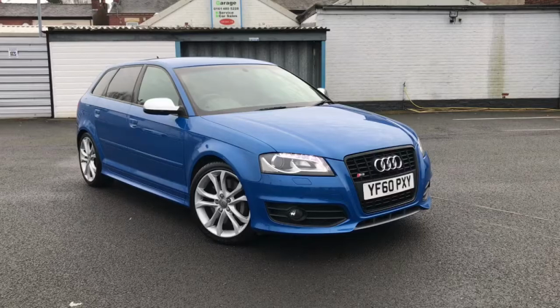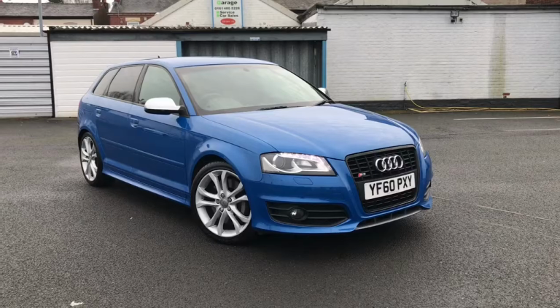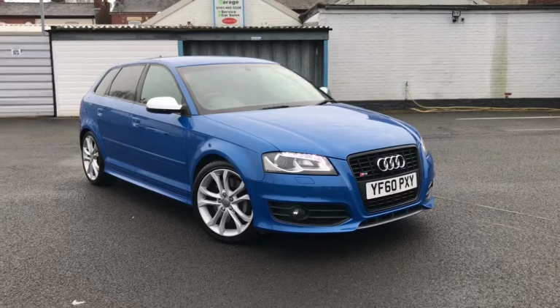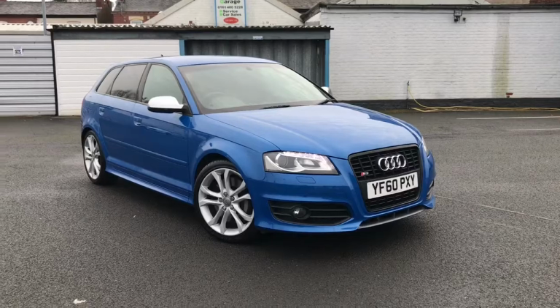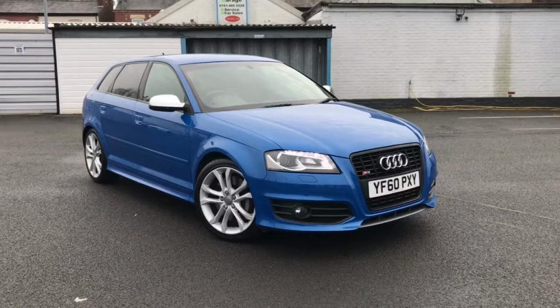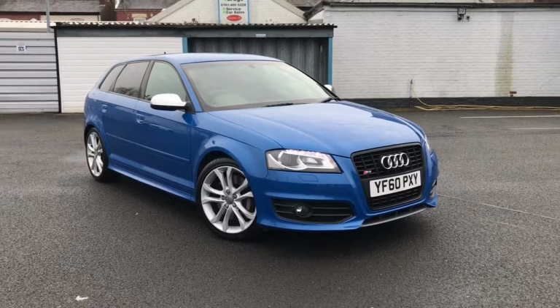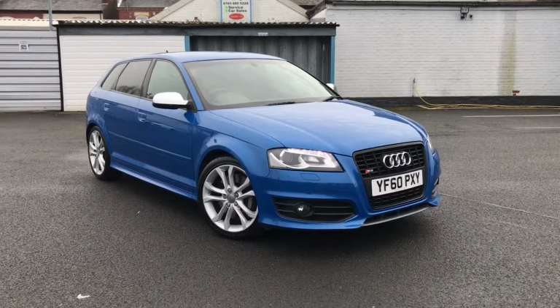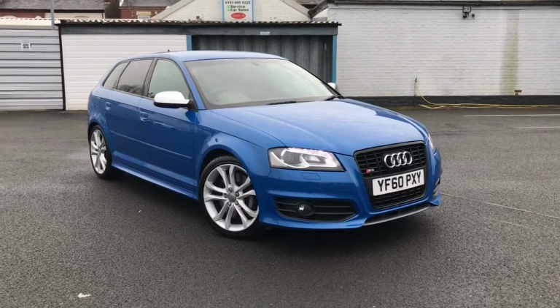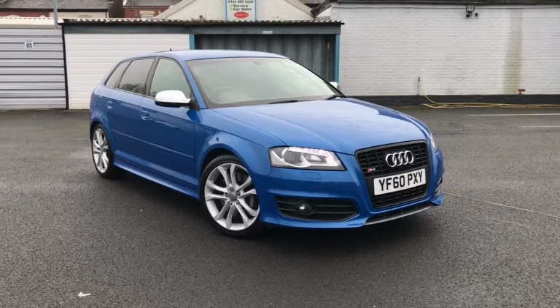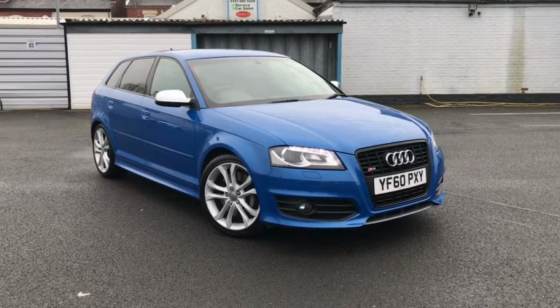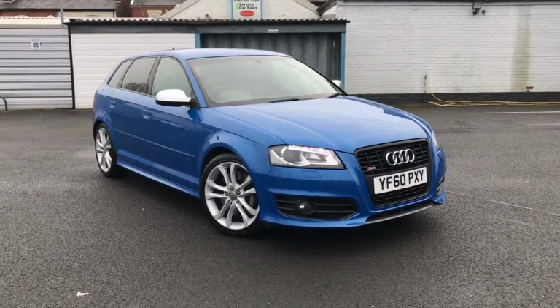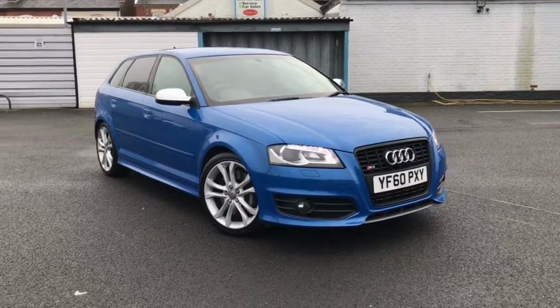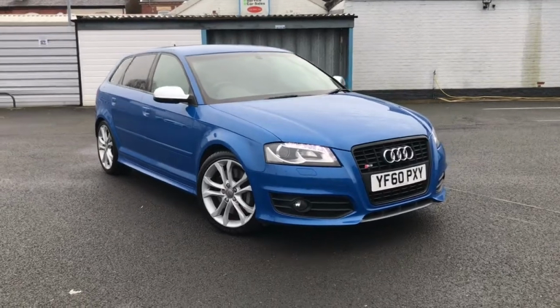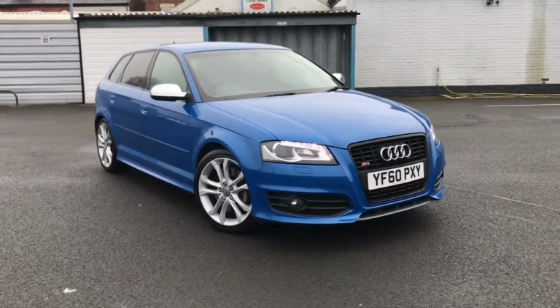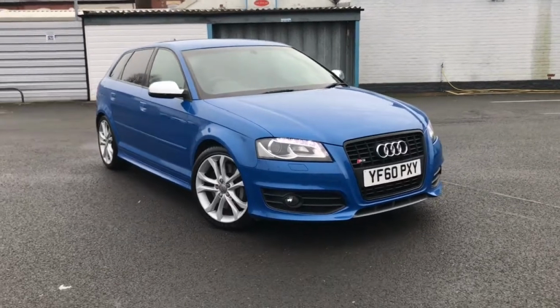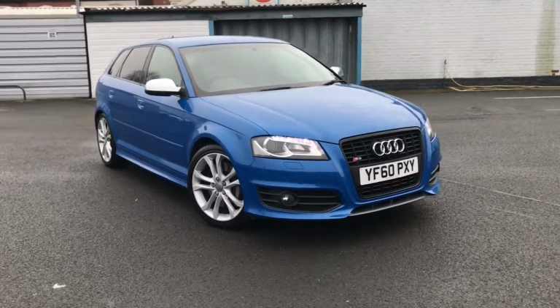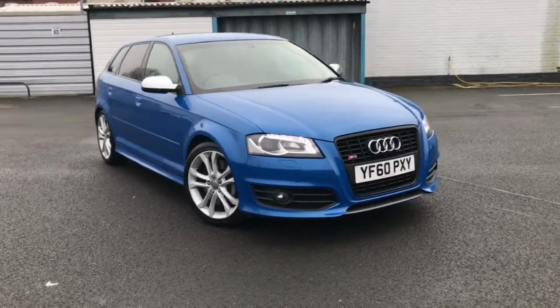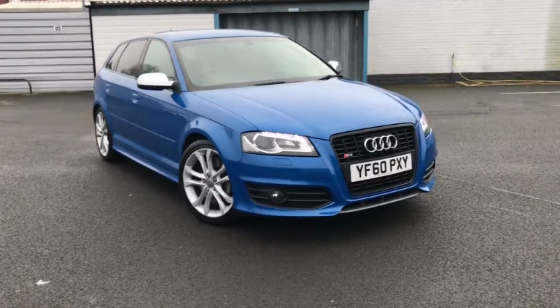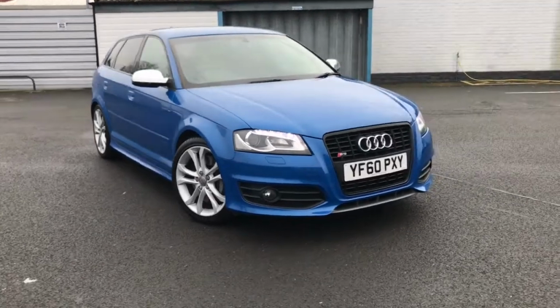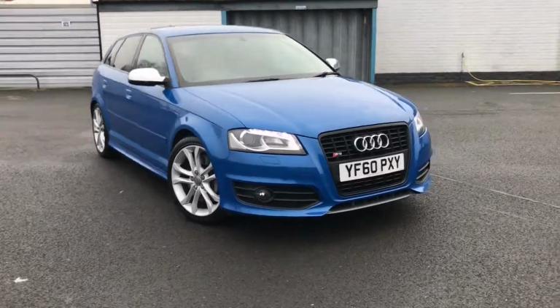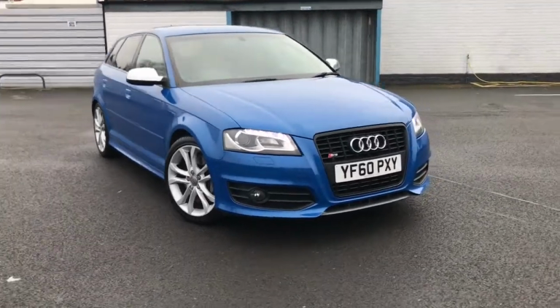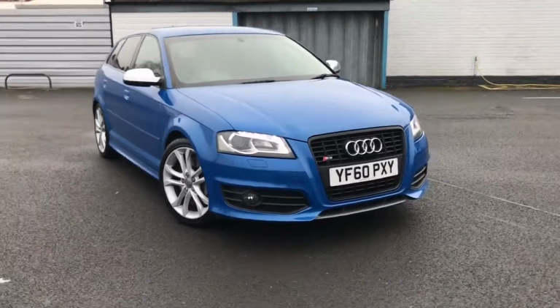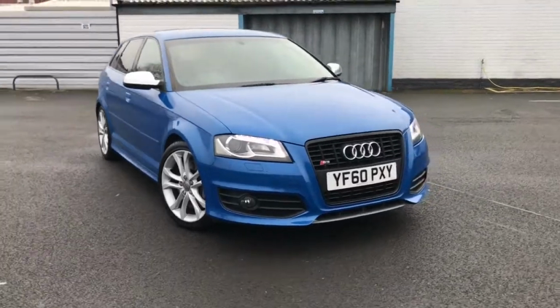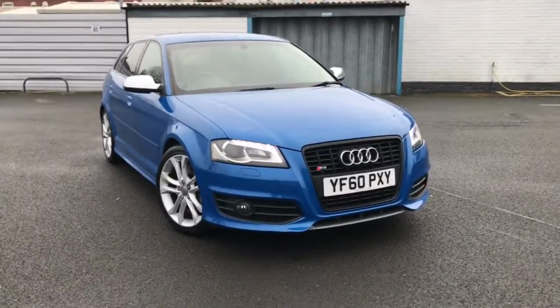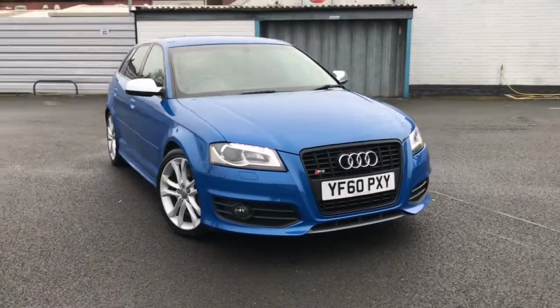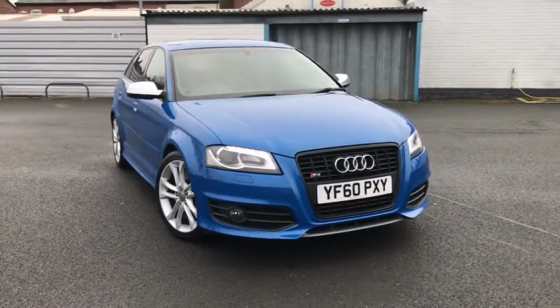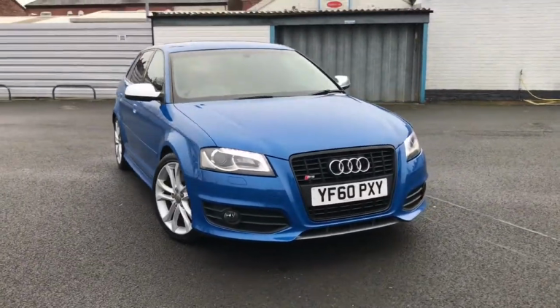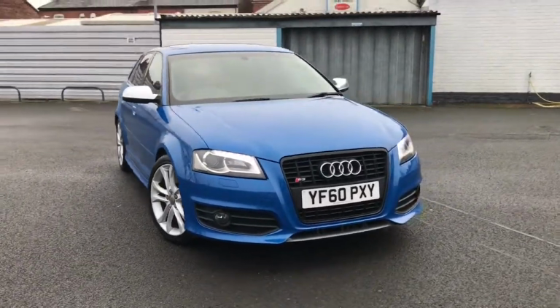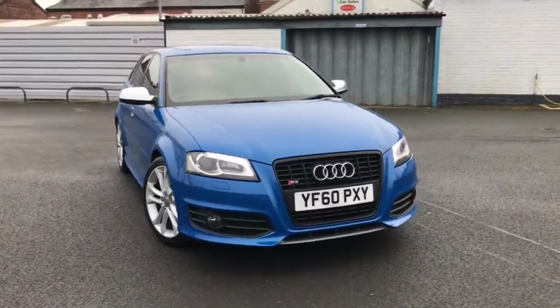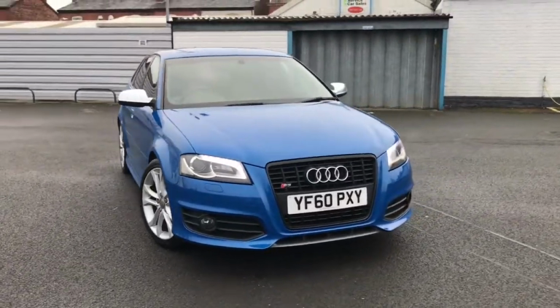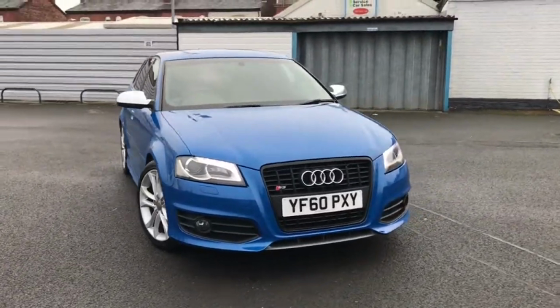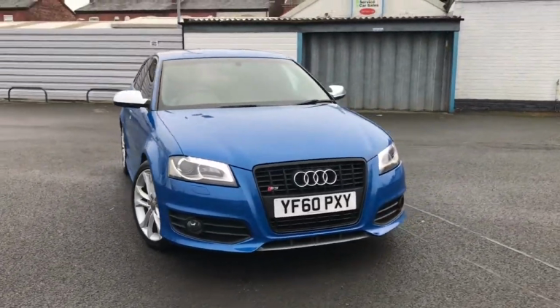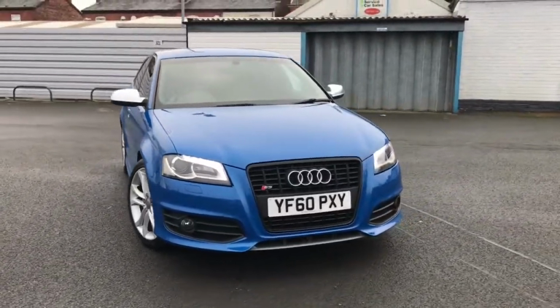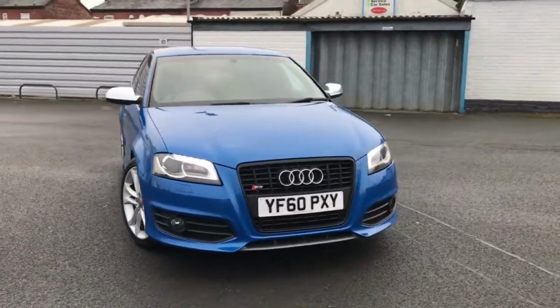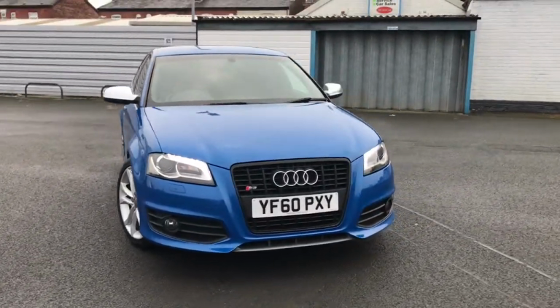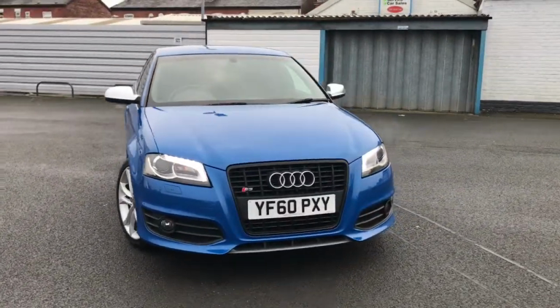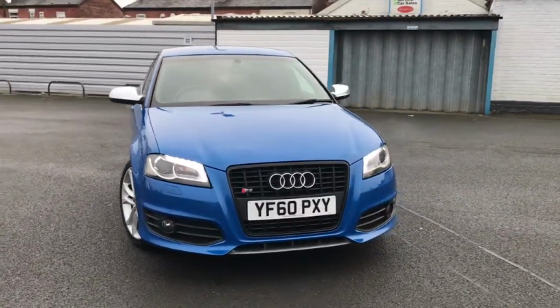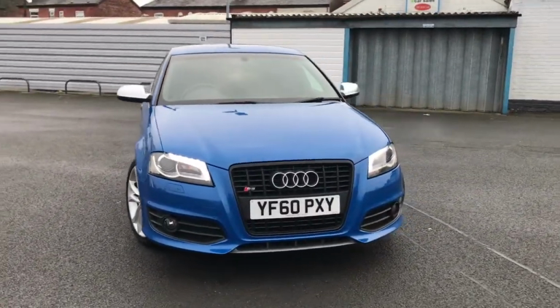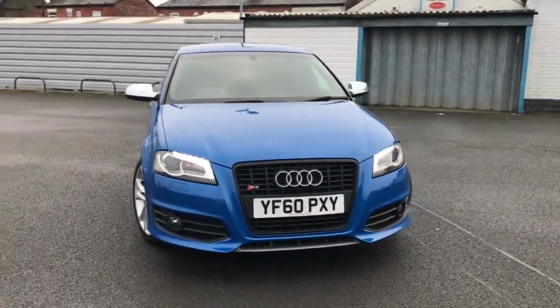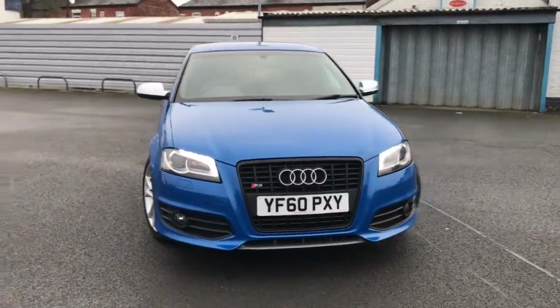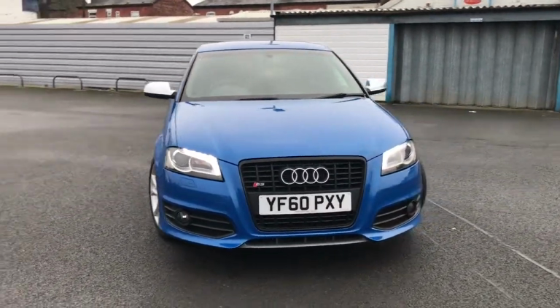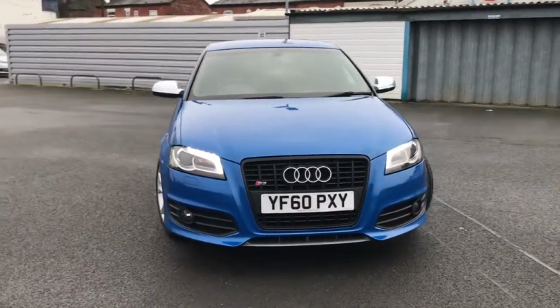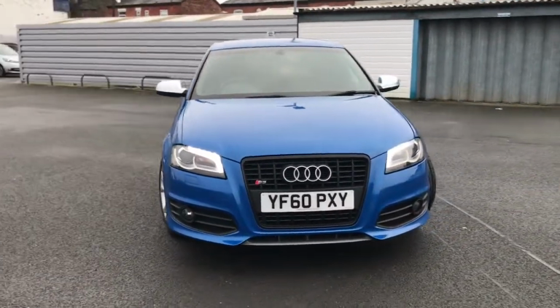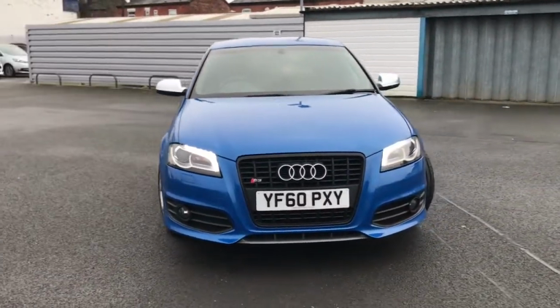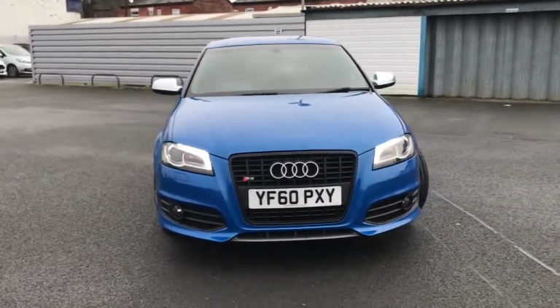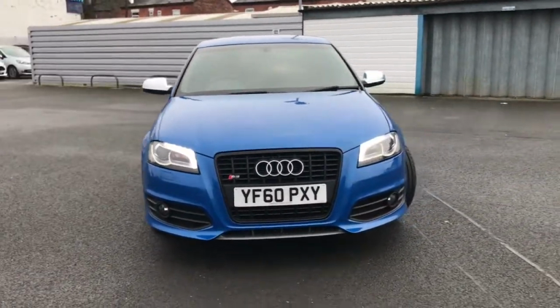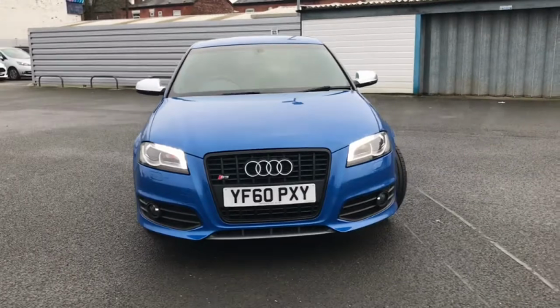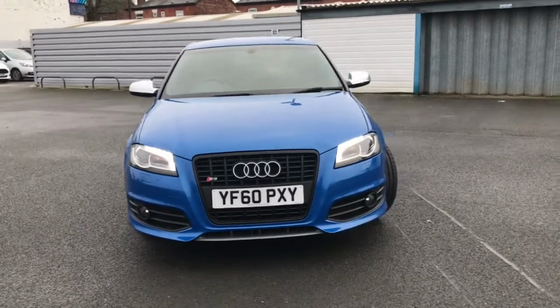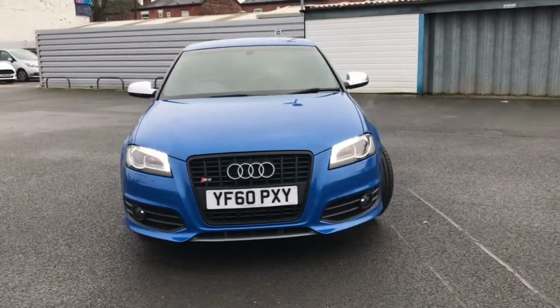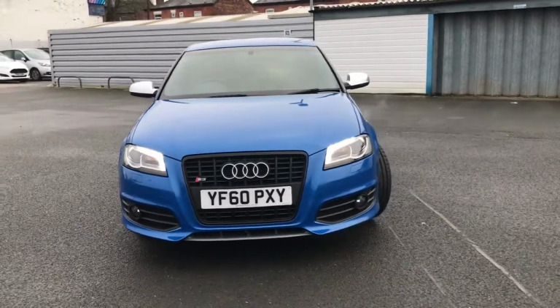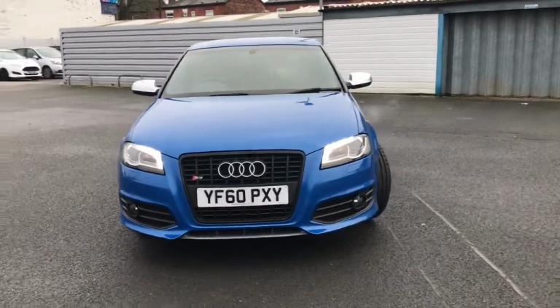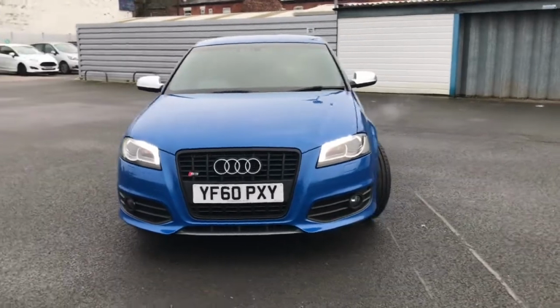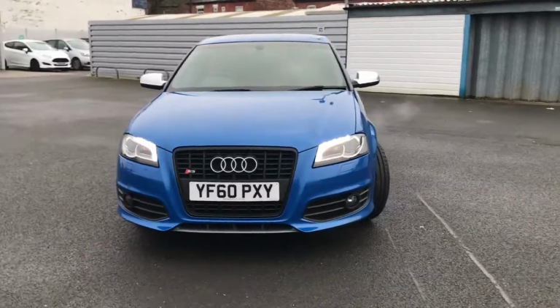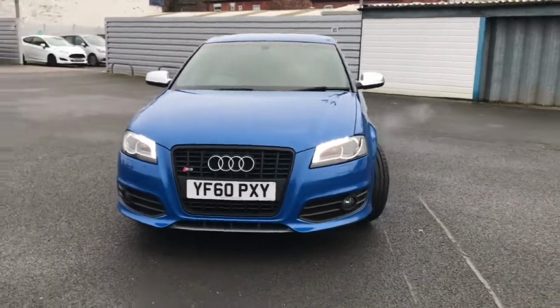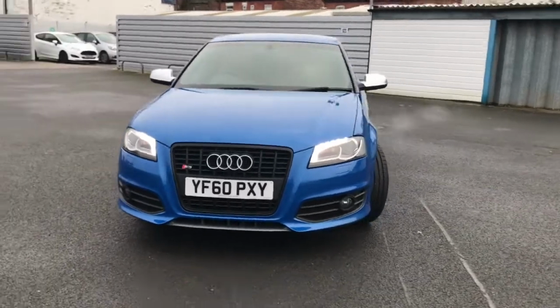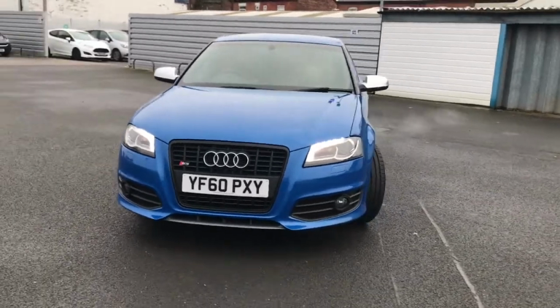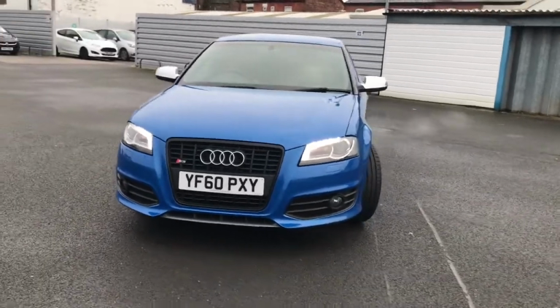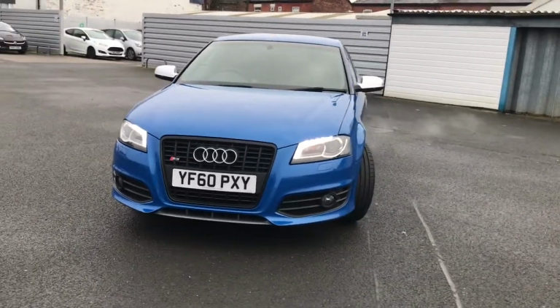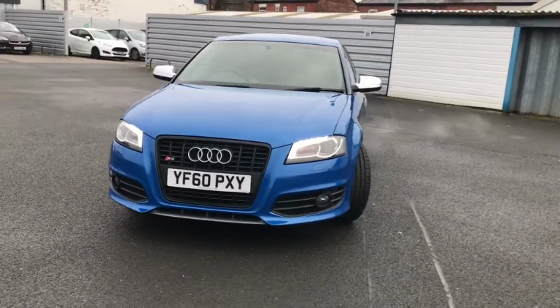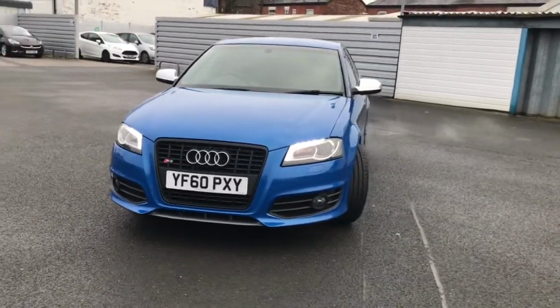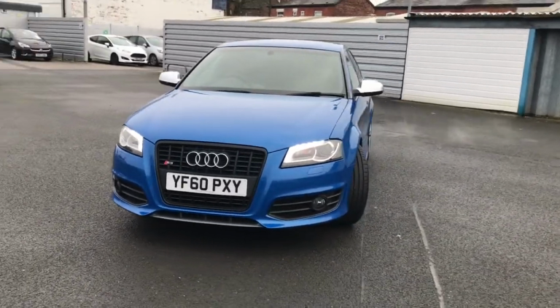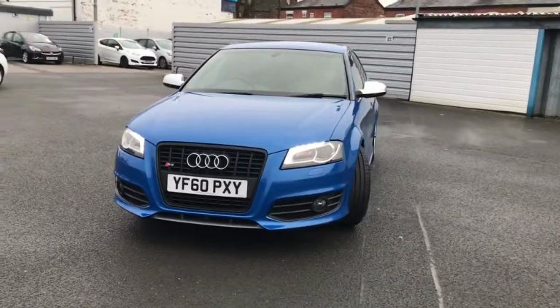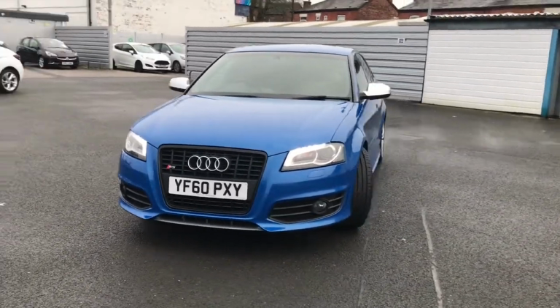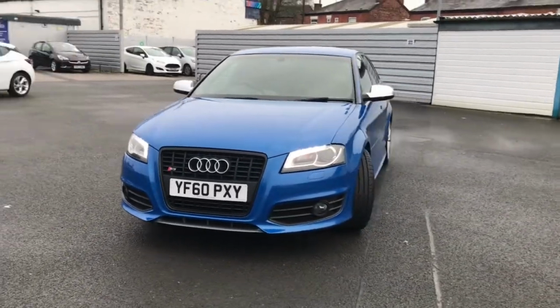Hi and welcome to Stop All Motor Match. I'm going to give you a quick tour of this 2010 Audi S3 Sportback Quattro.